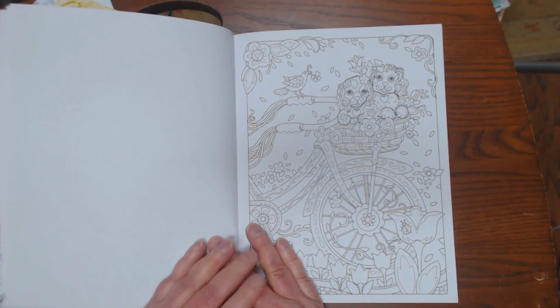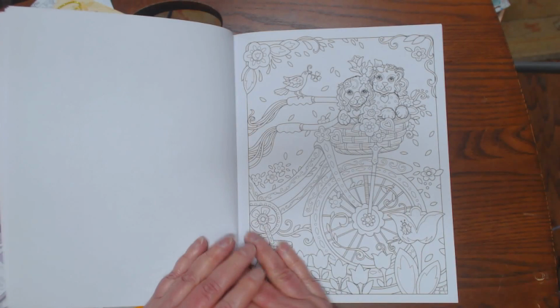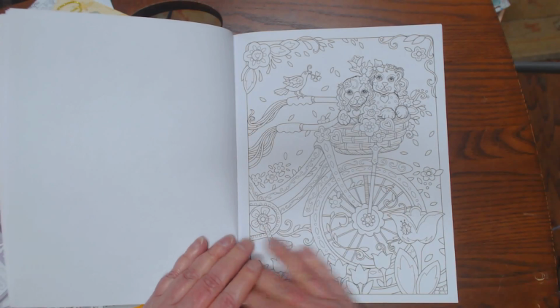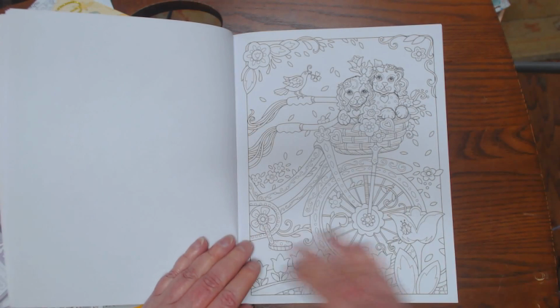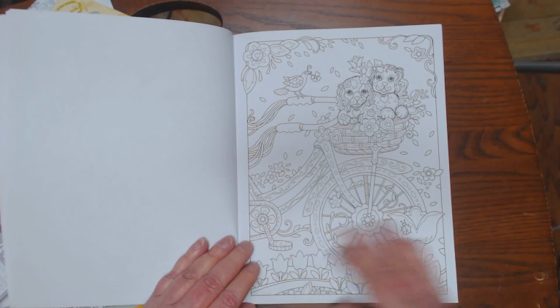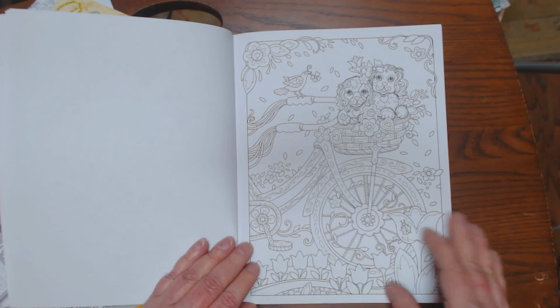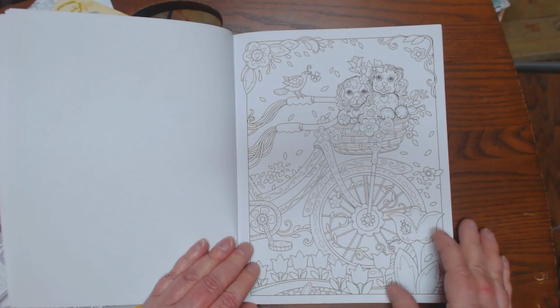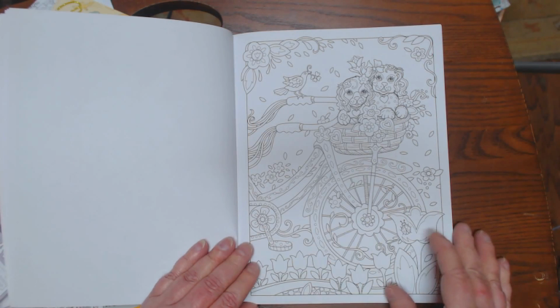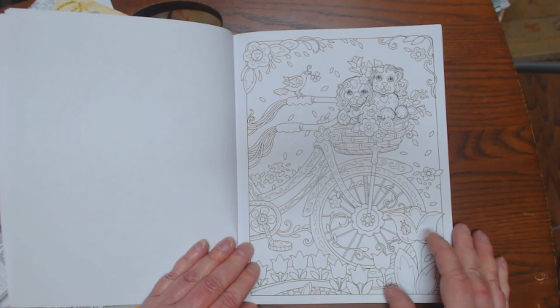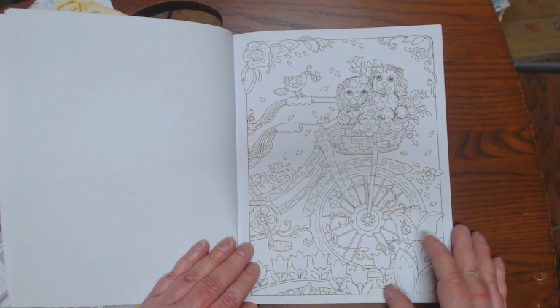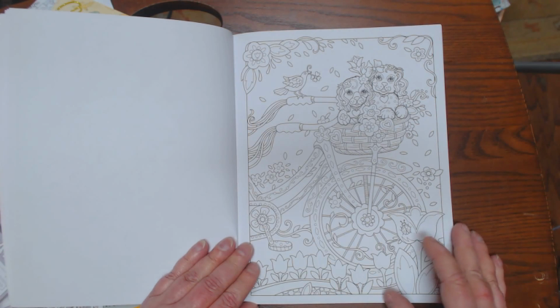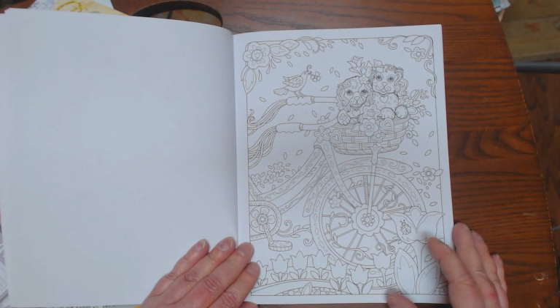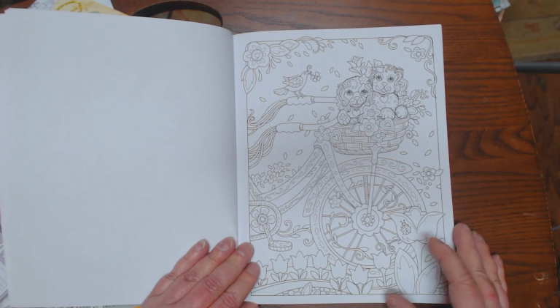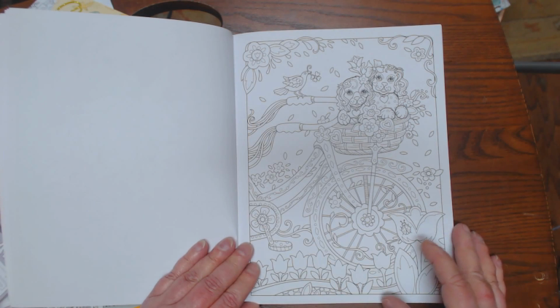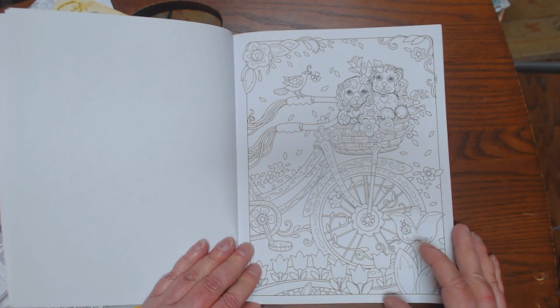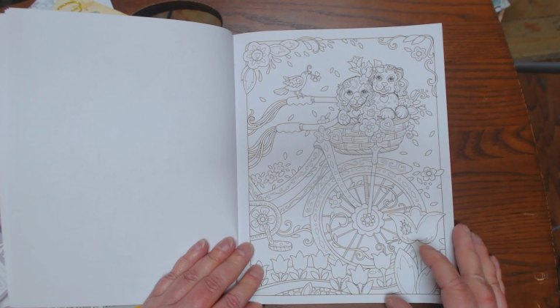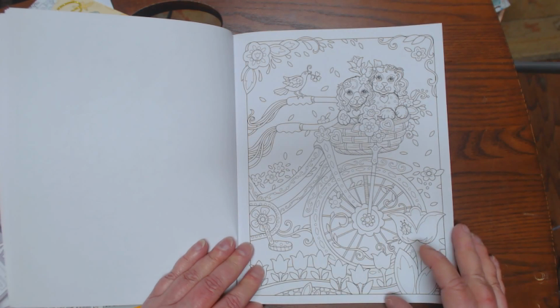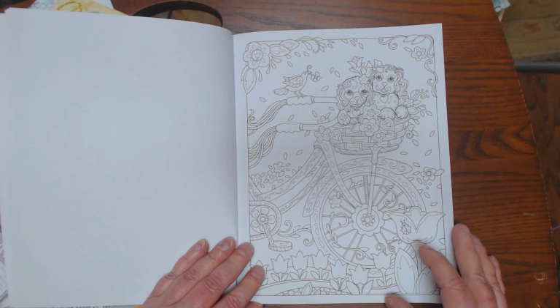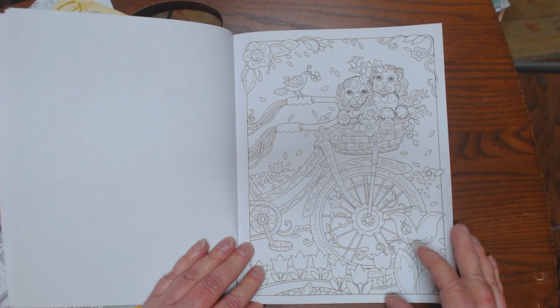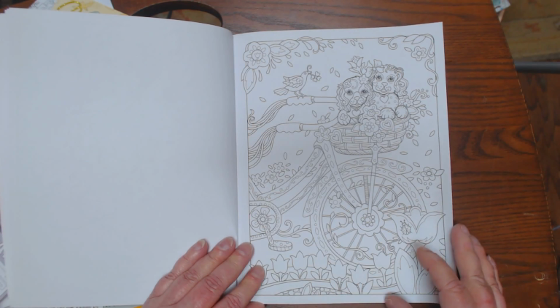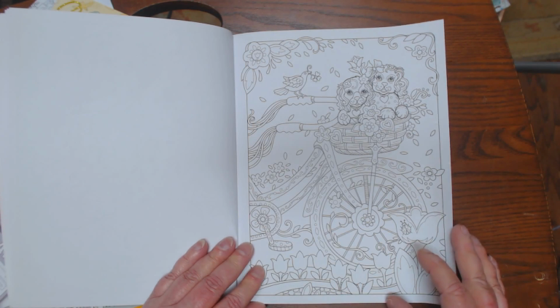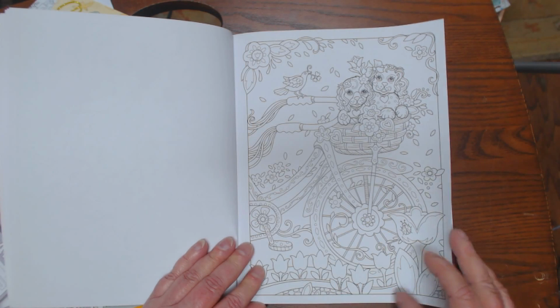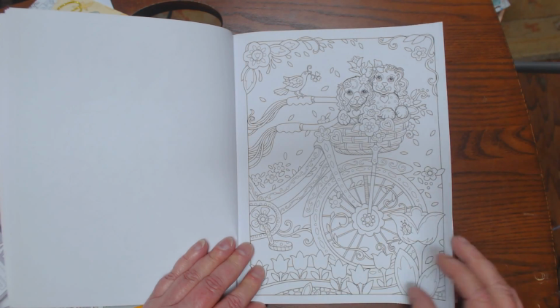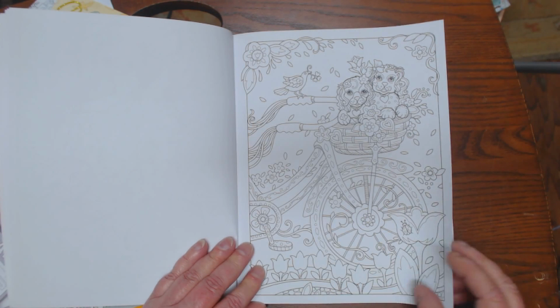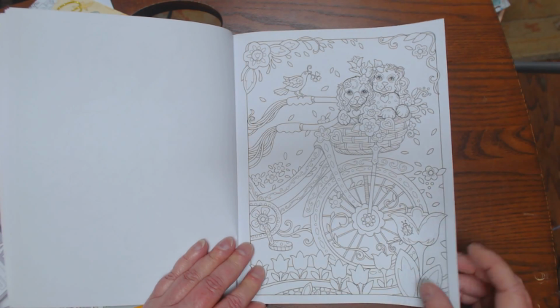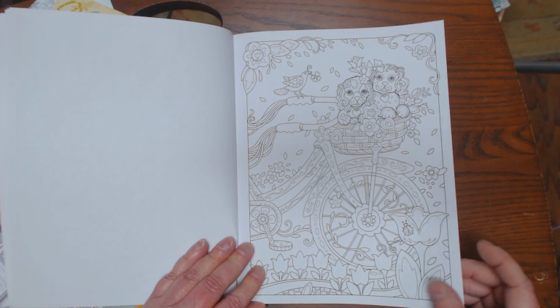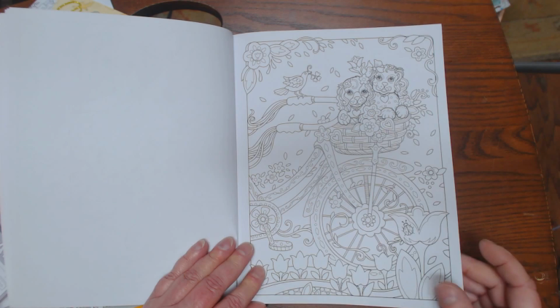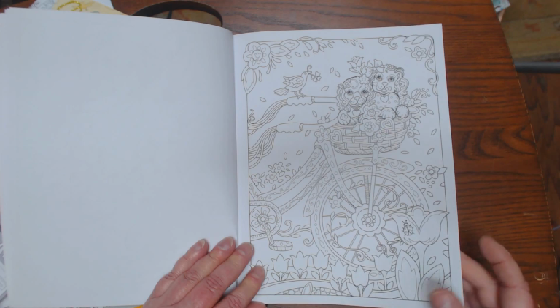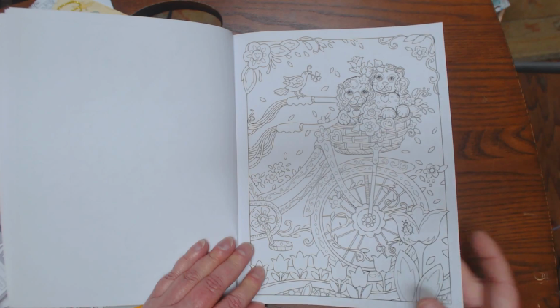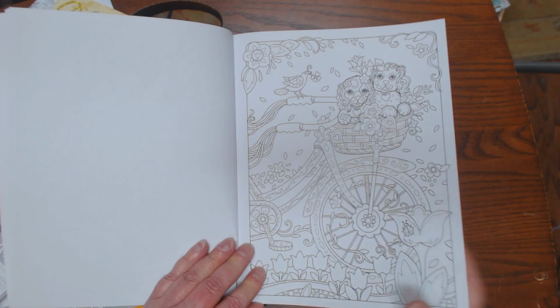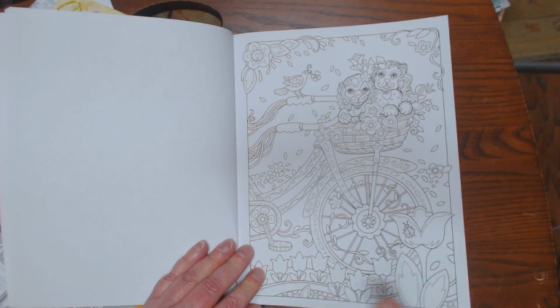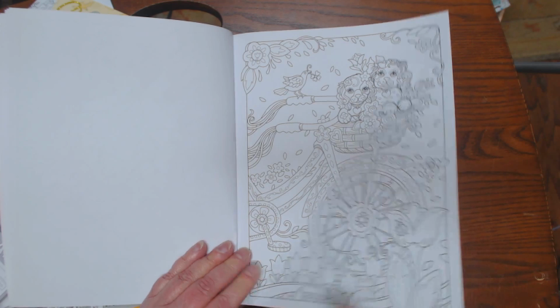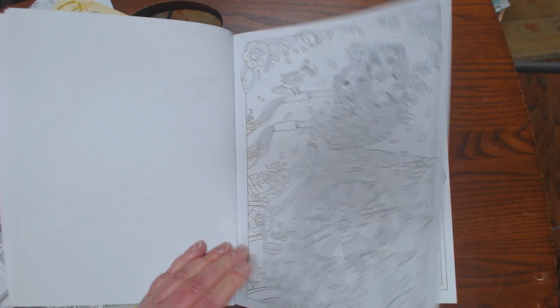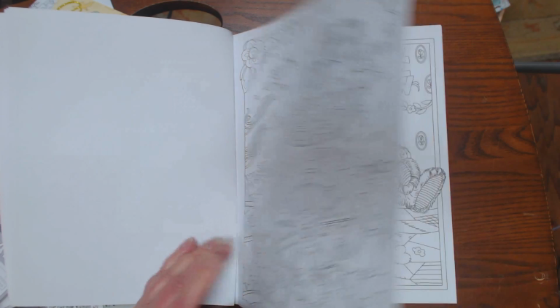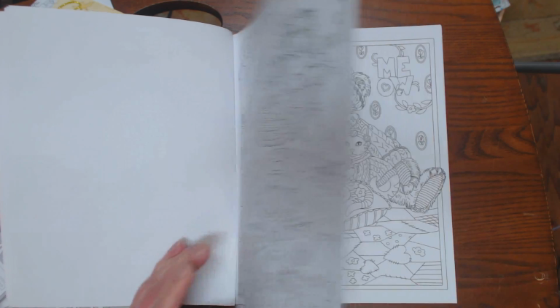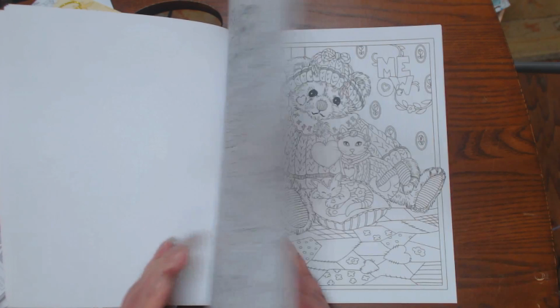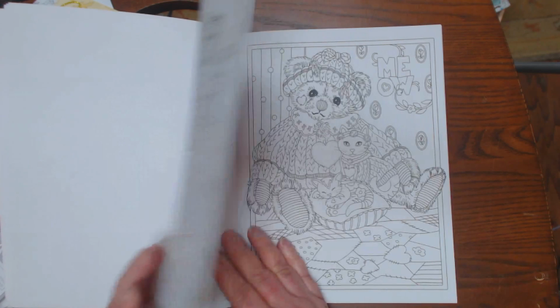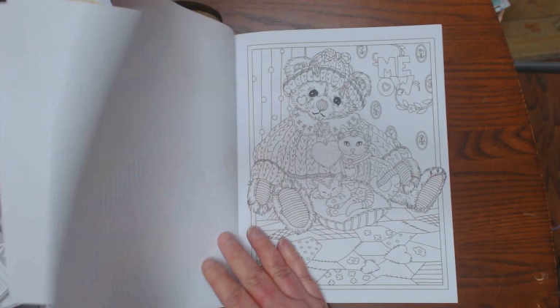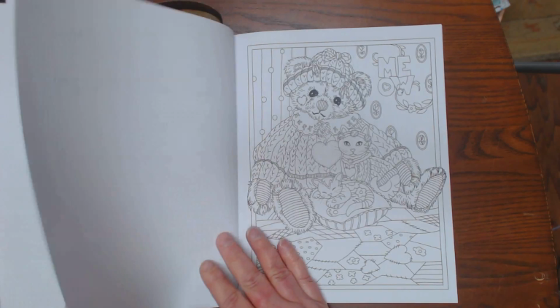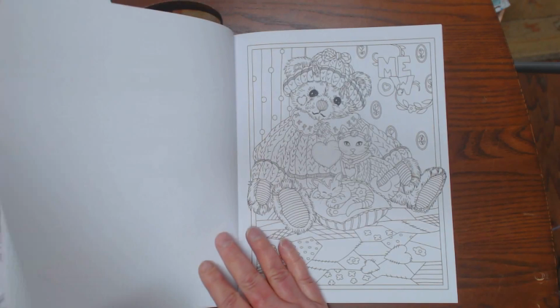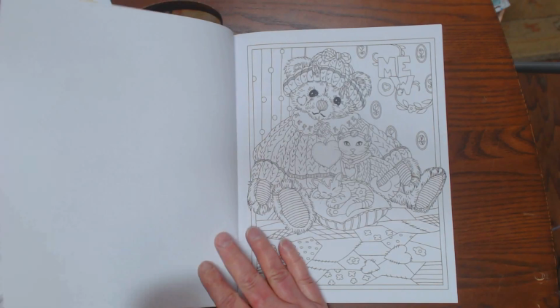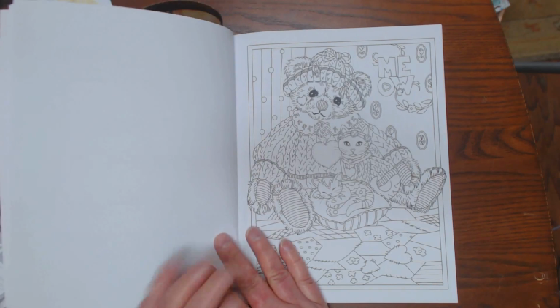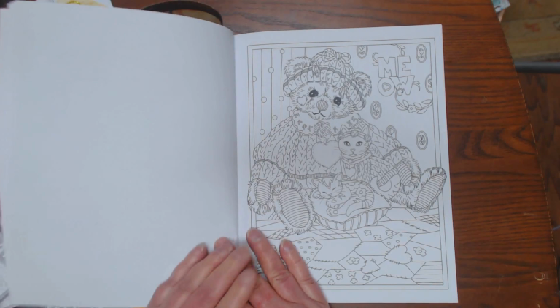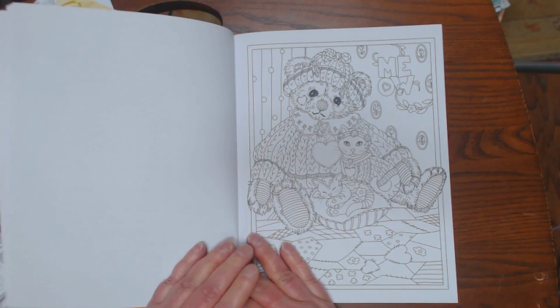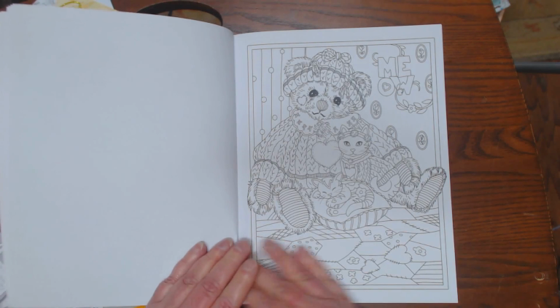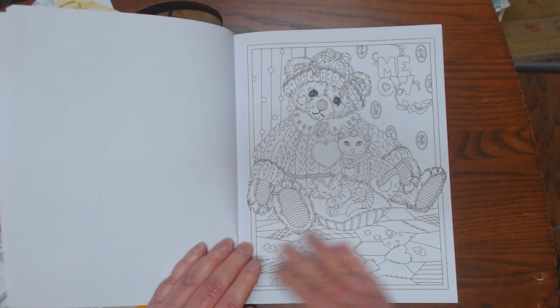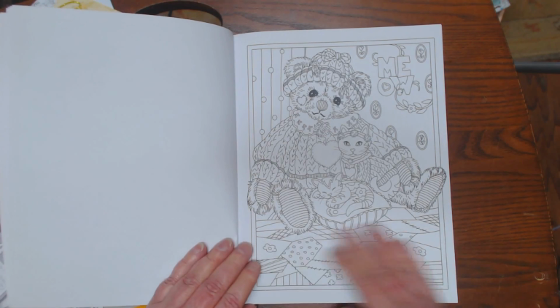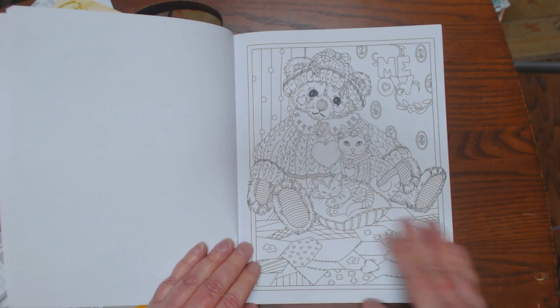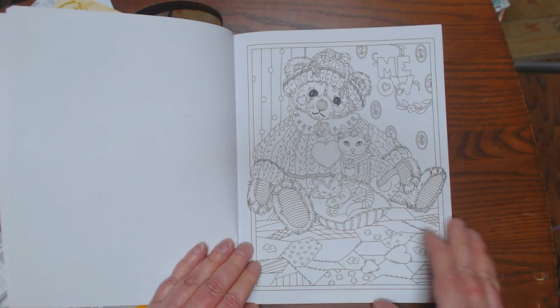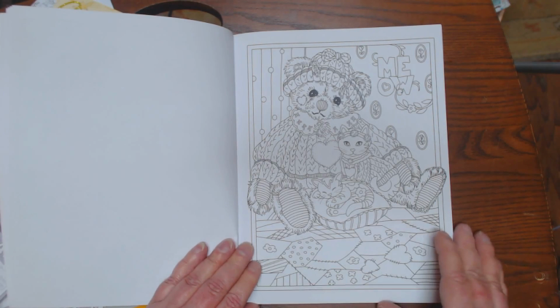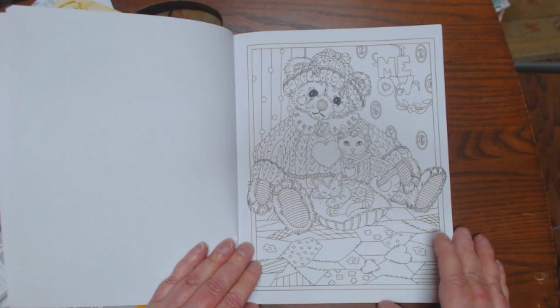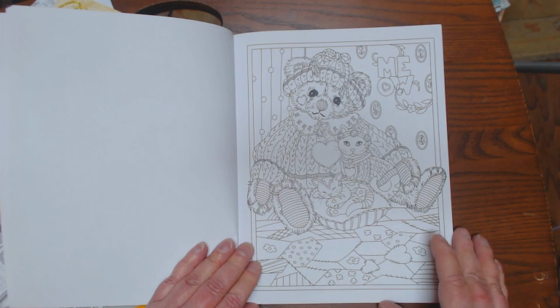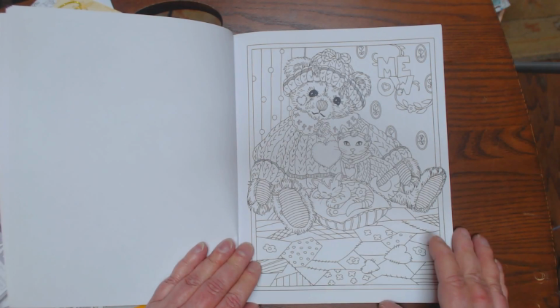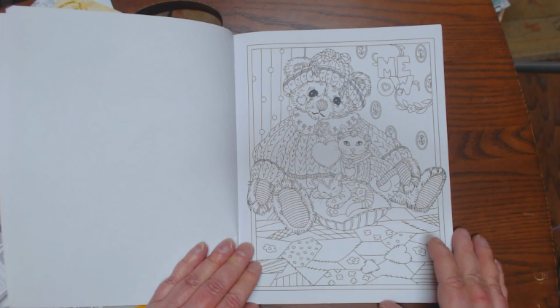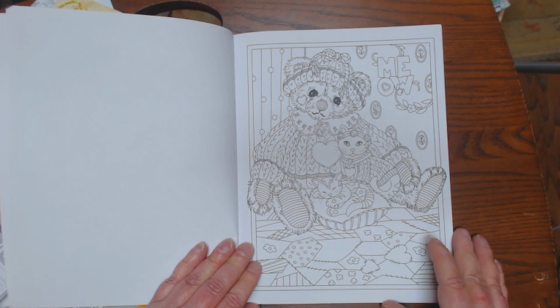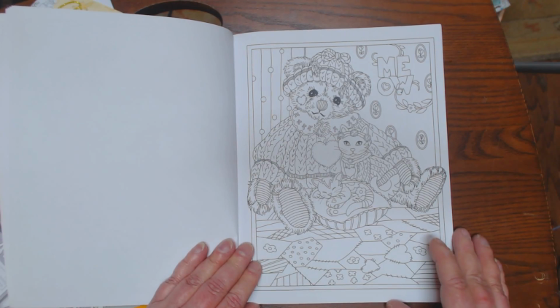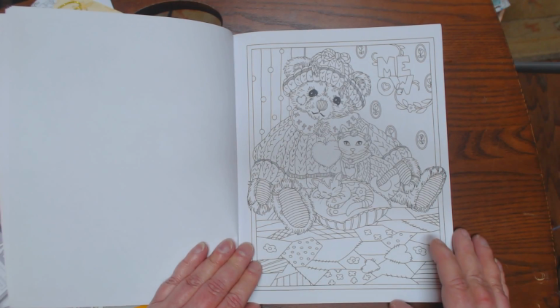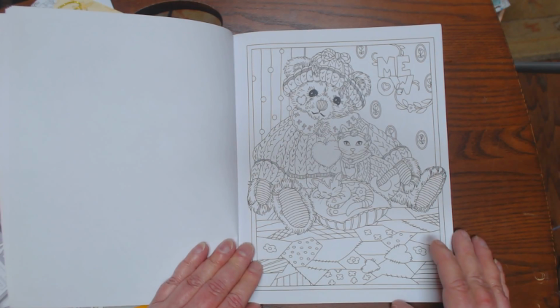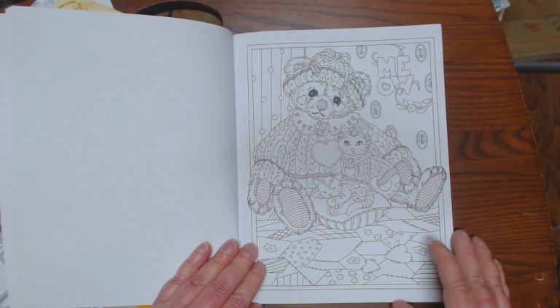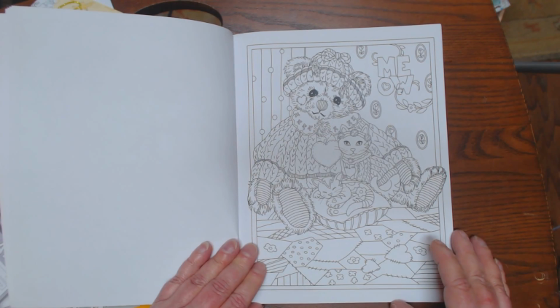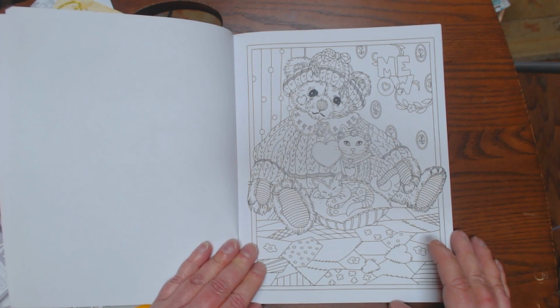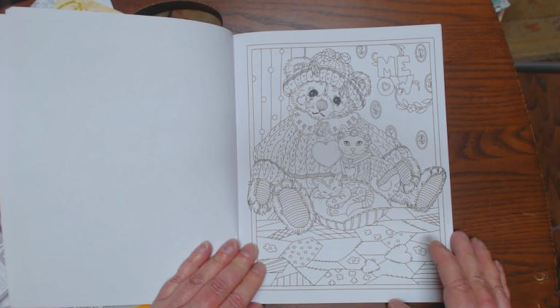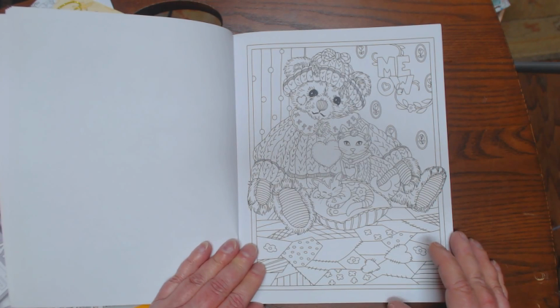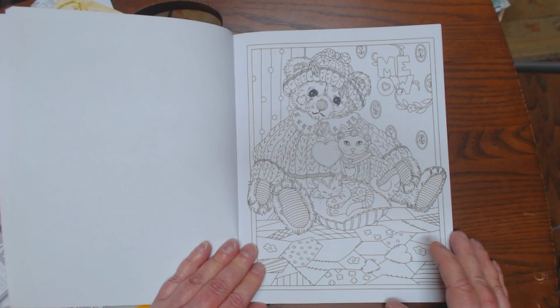Aren't these adorable? A lot of cute little animals all decked out in their Sunday best.